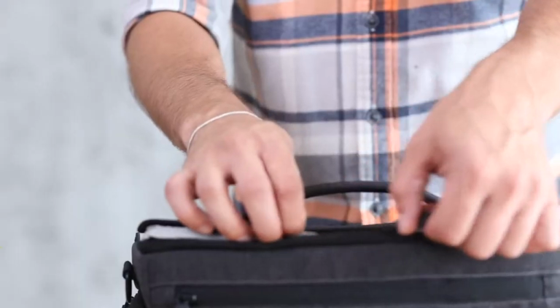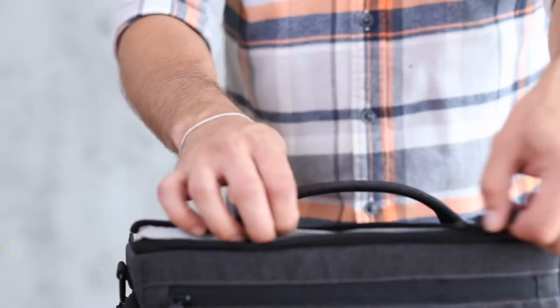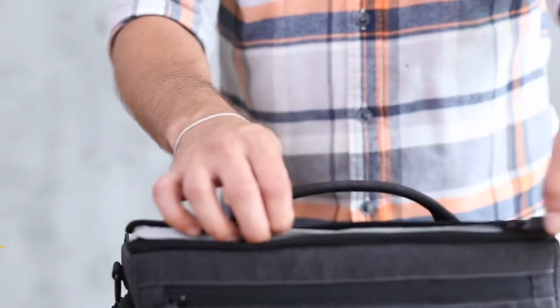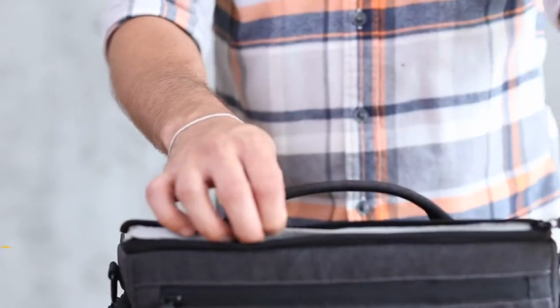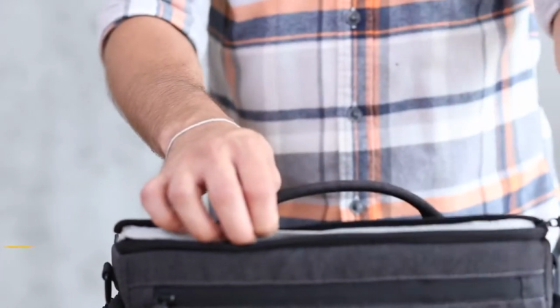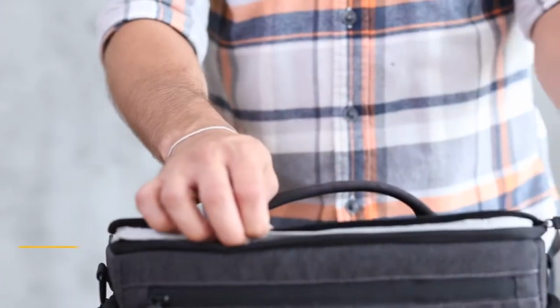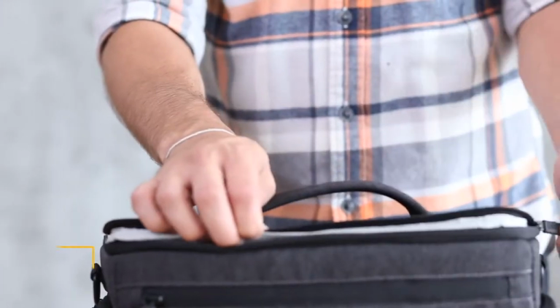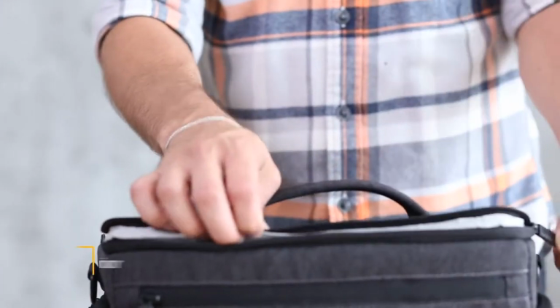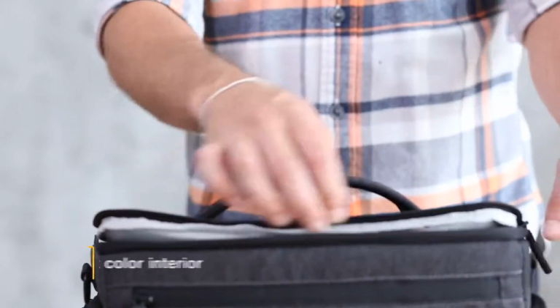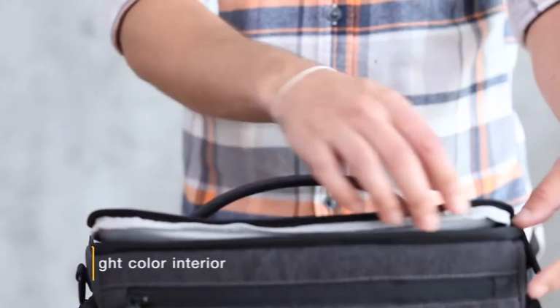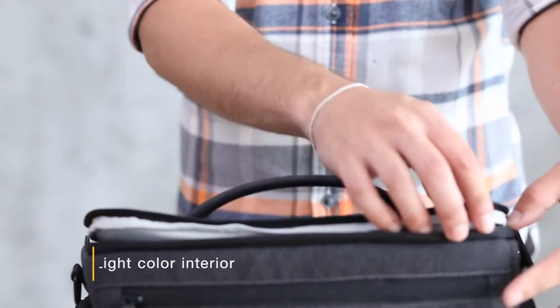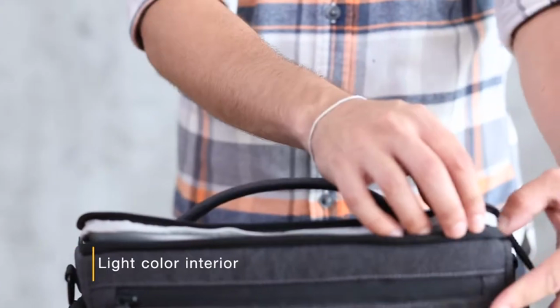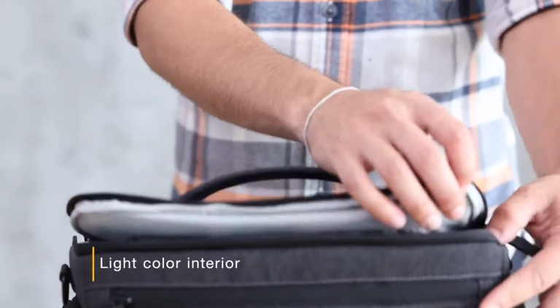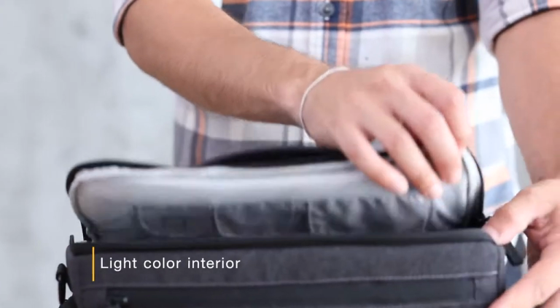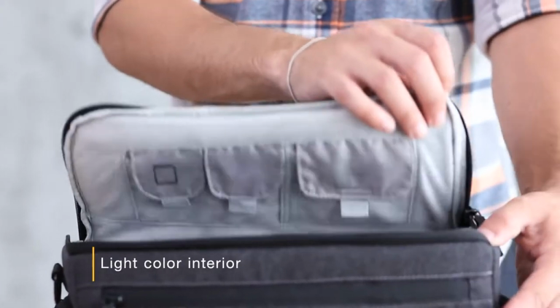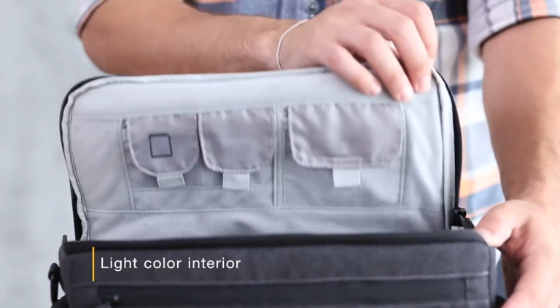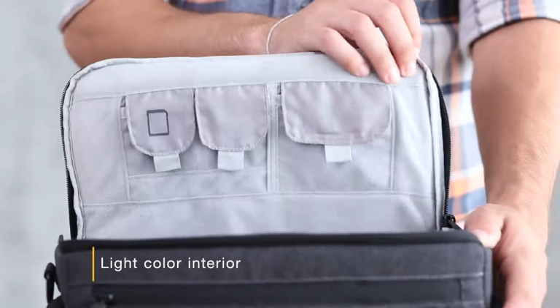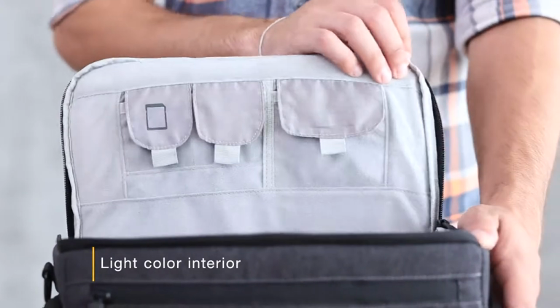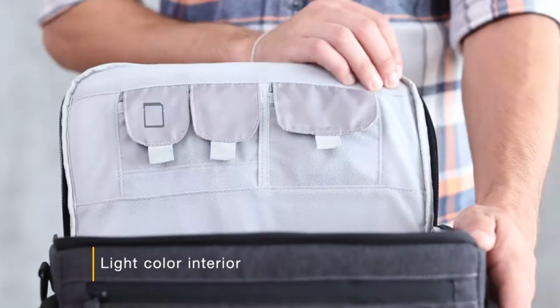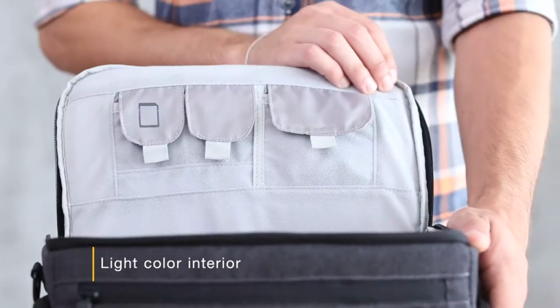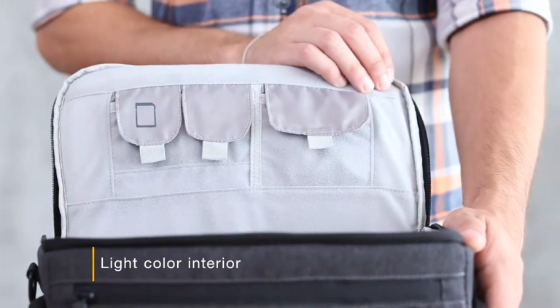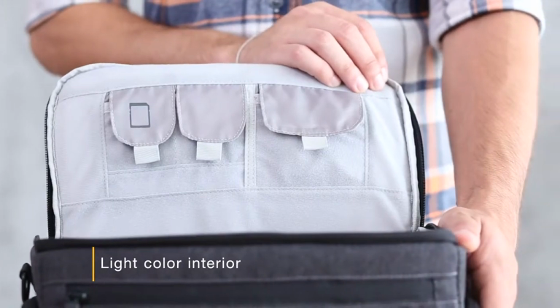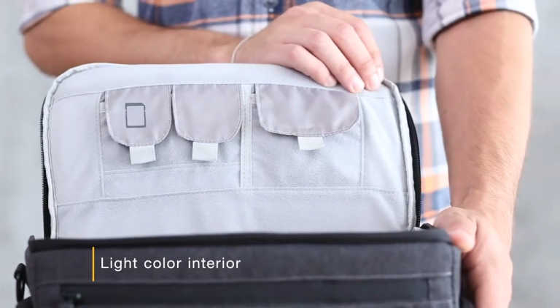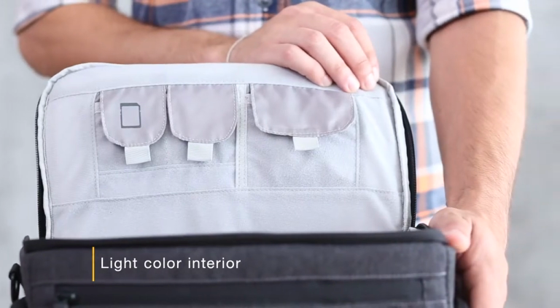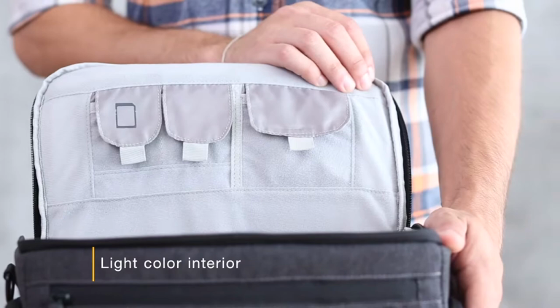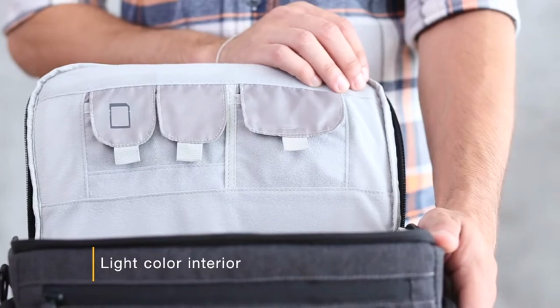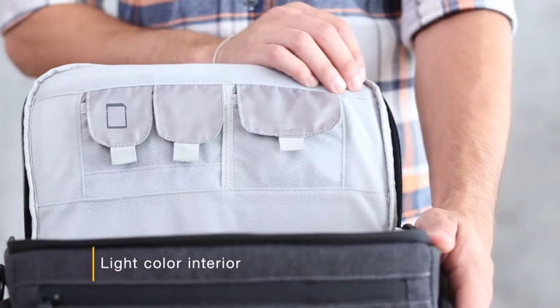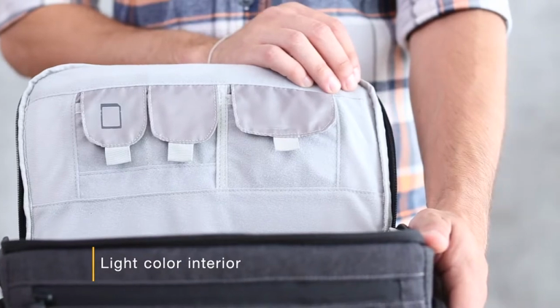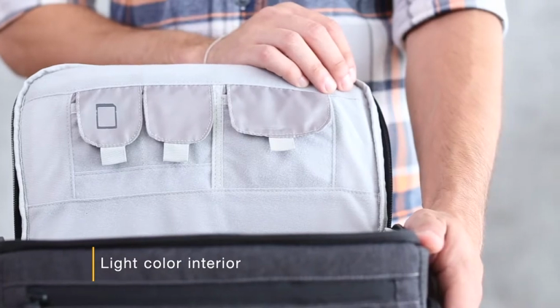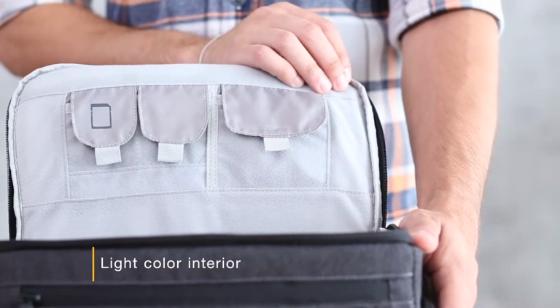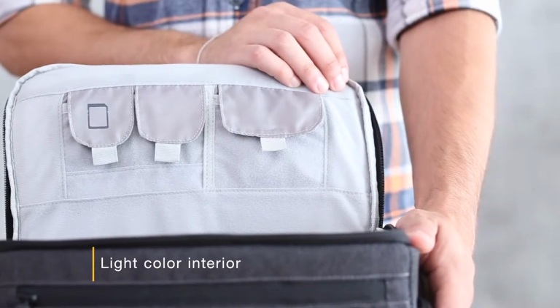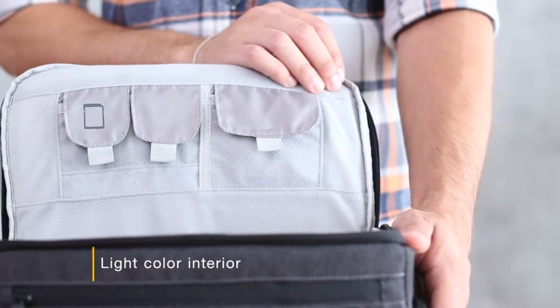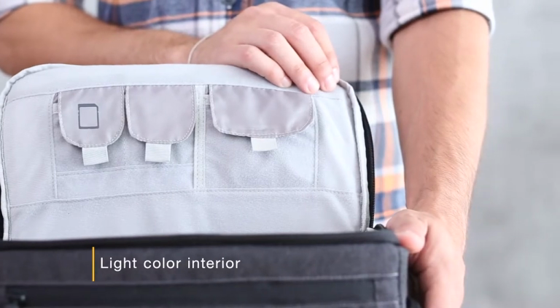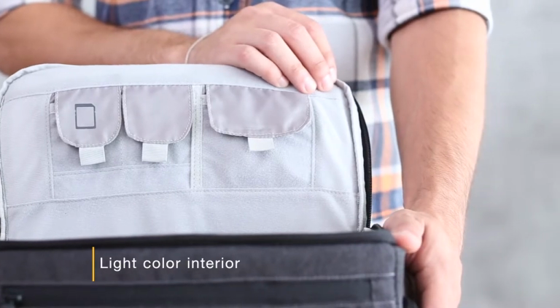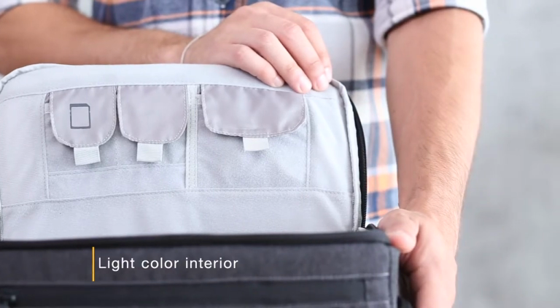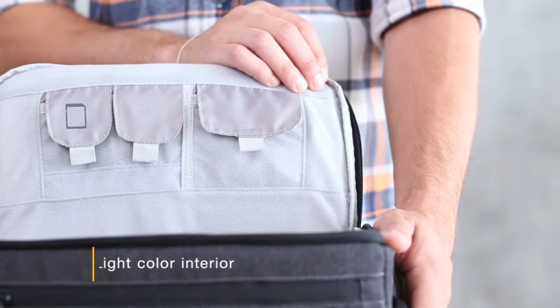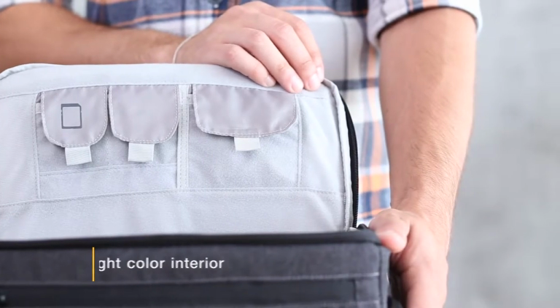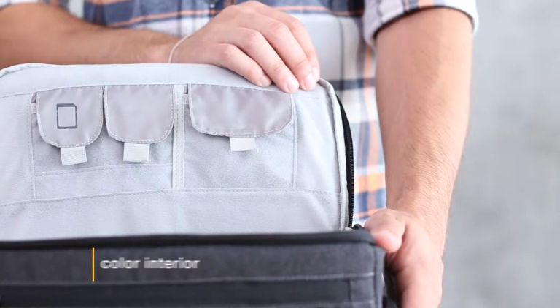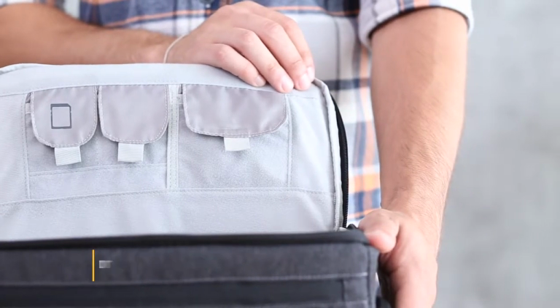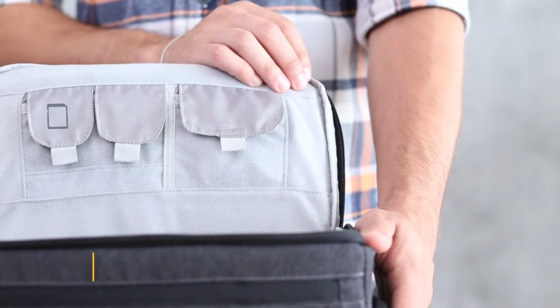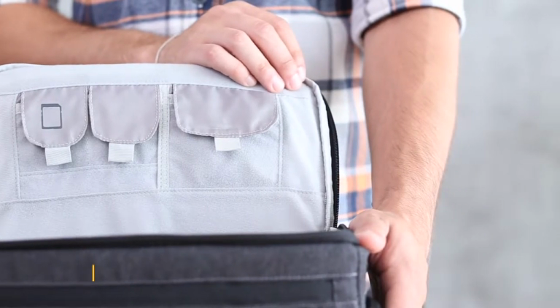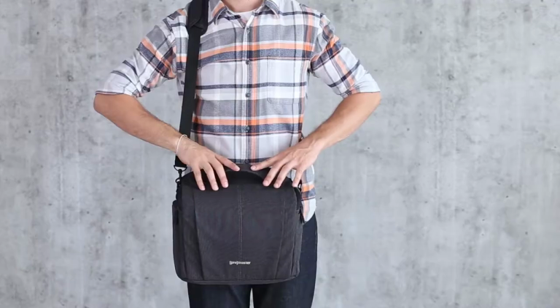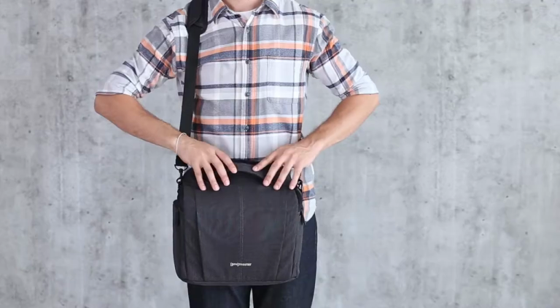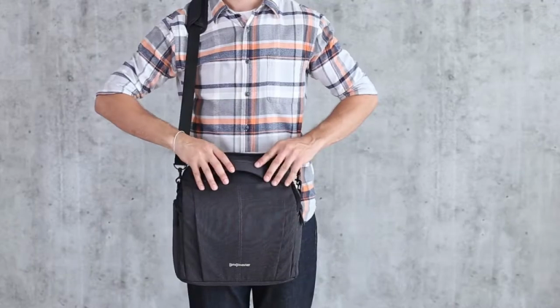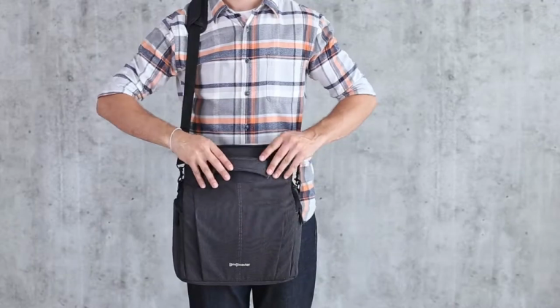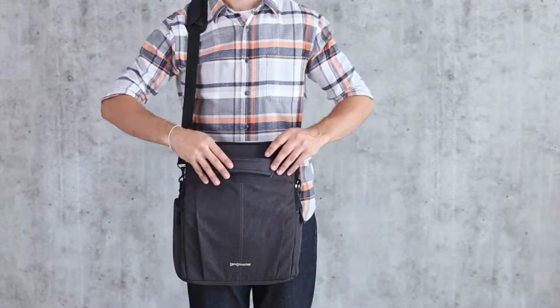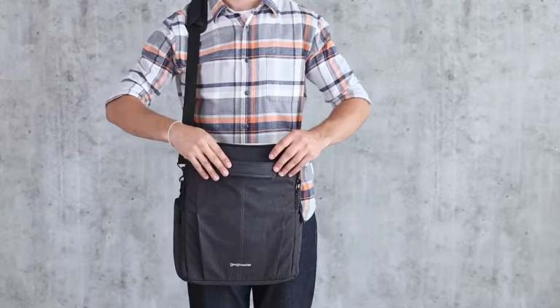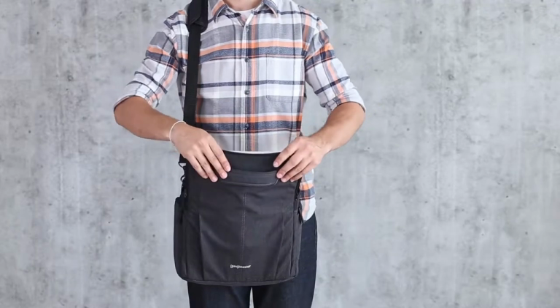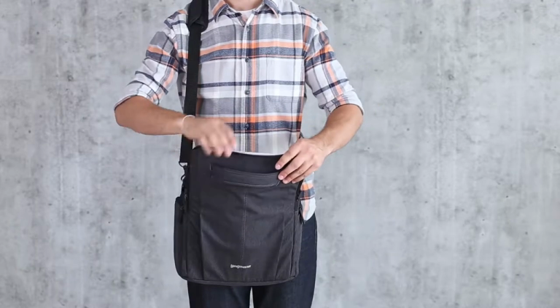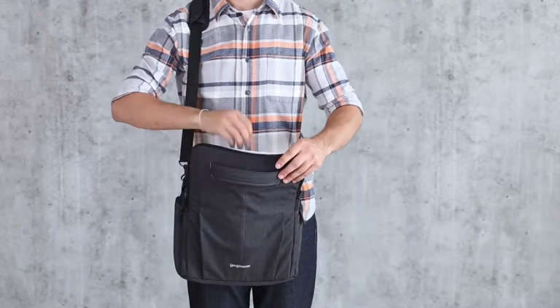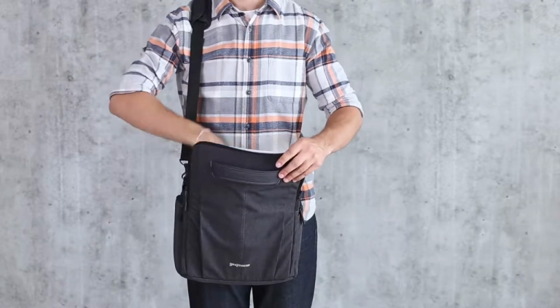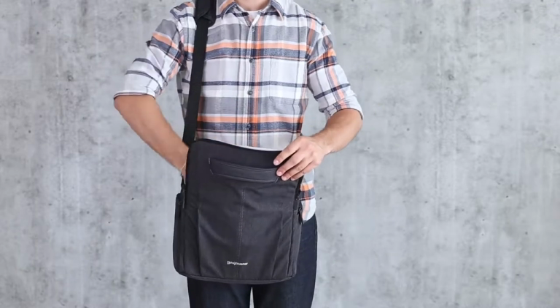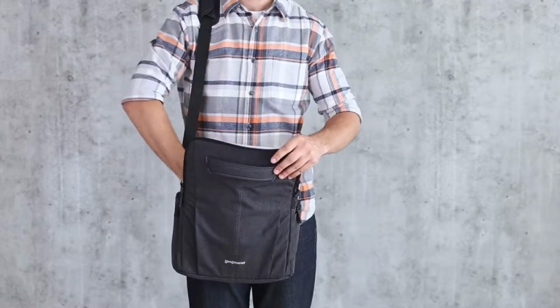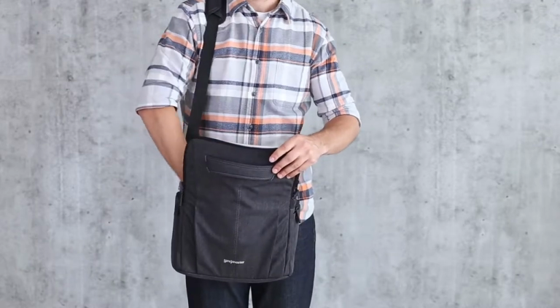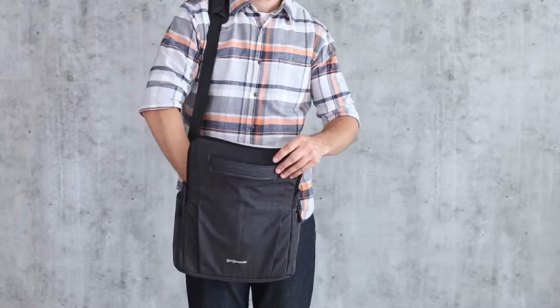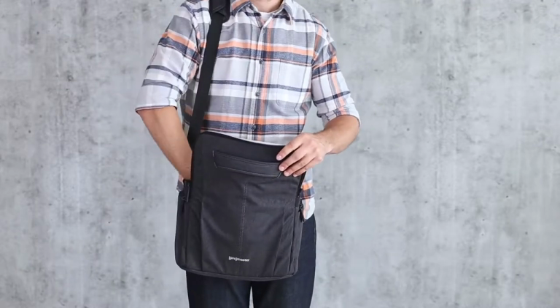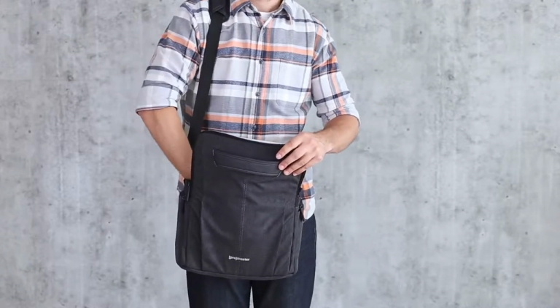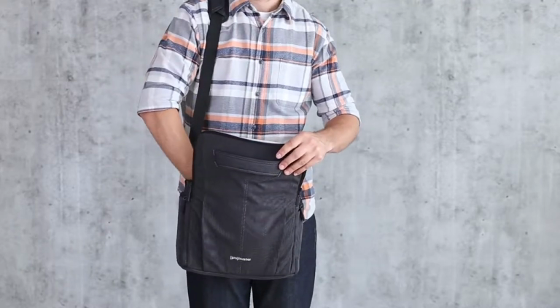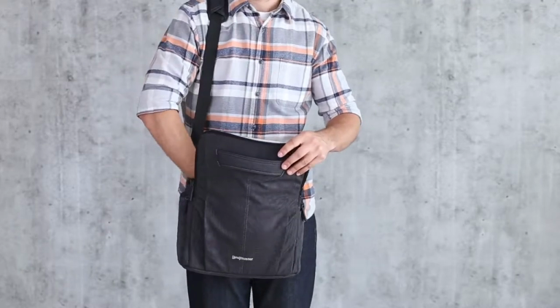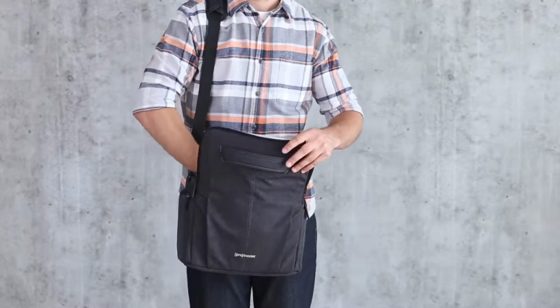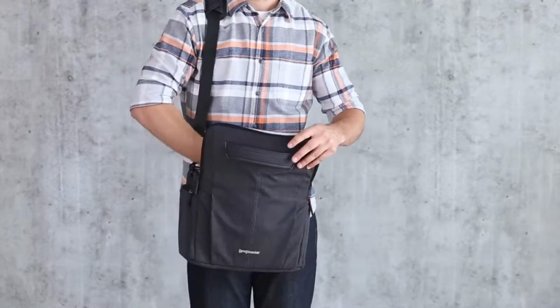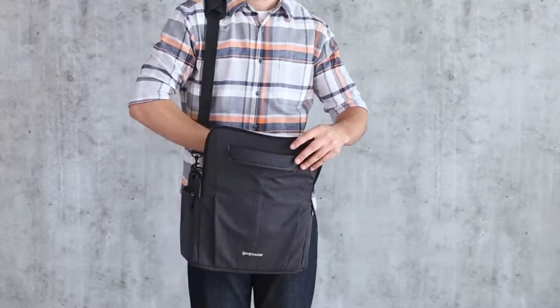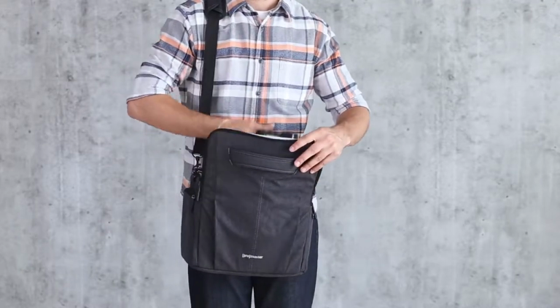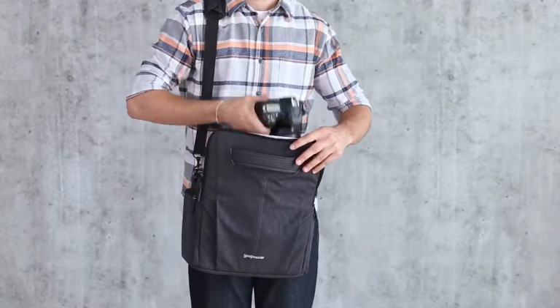Even in a dark environment, the lightly colored fabric makes it easy to find small items. The Cityscape 40 is spacious, yet surprisingly compact, making it perfect for every adventure.